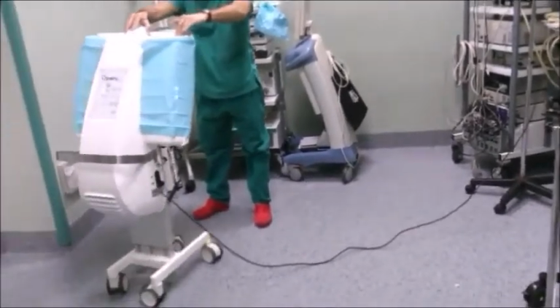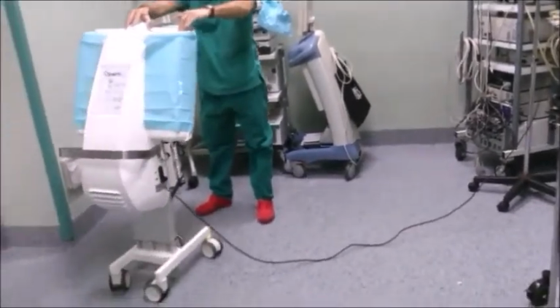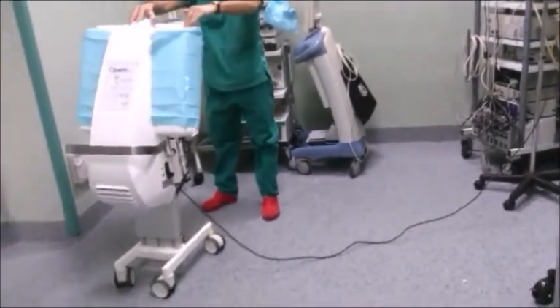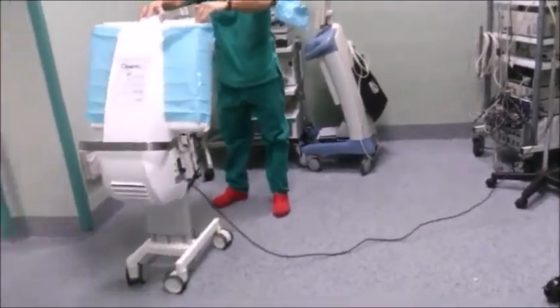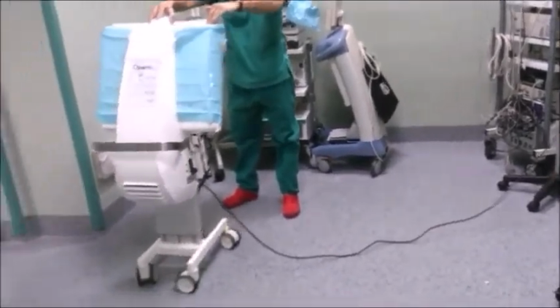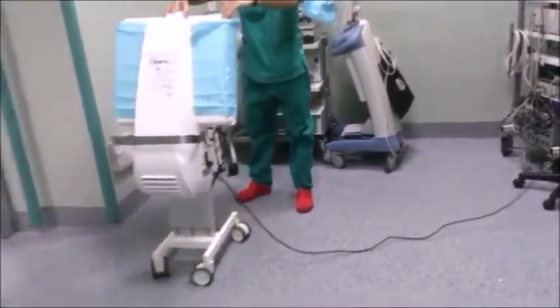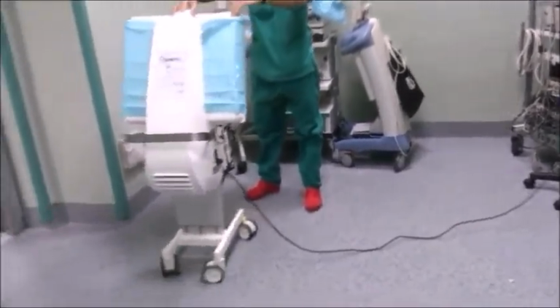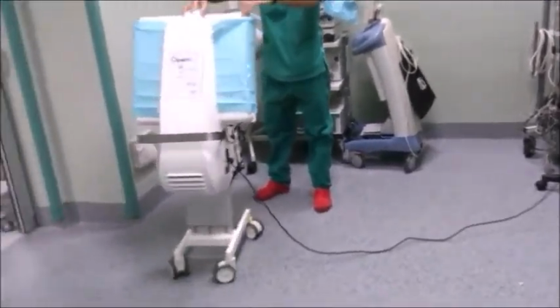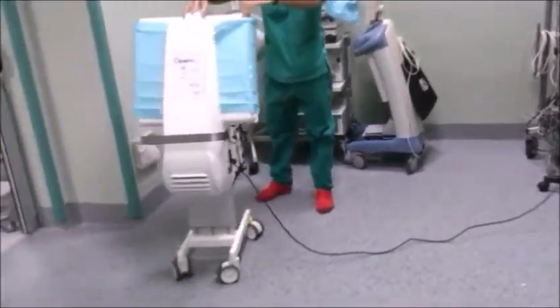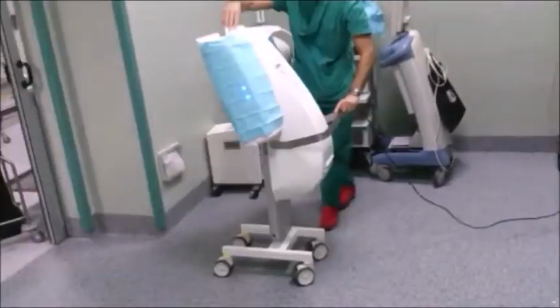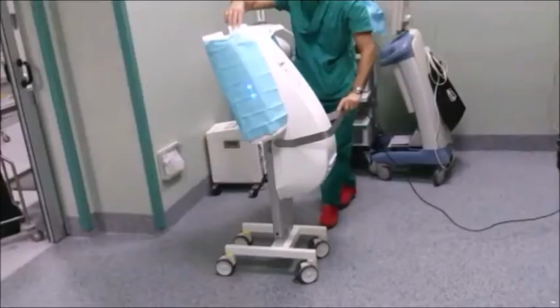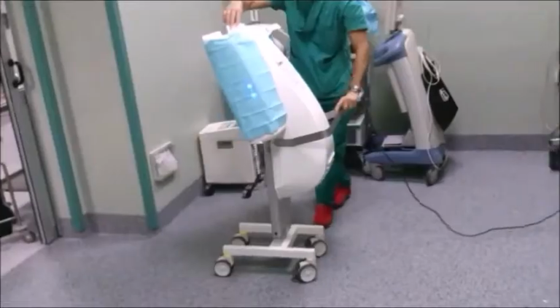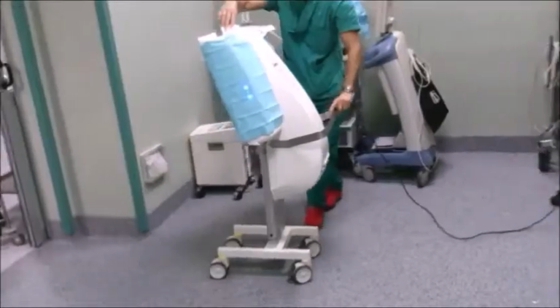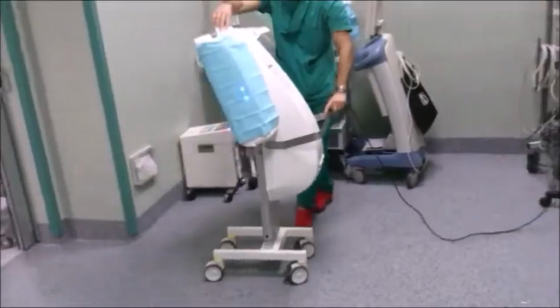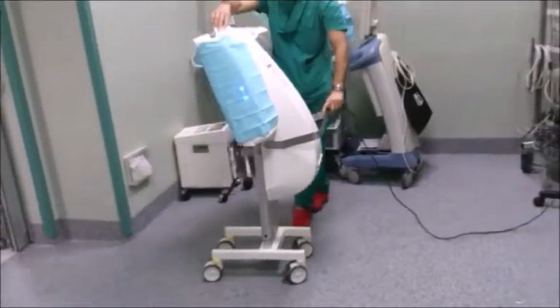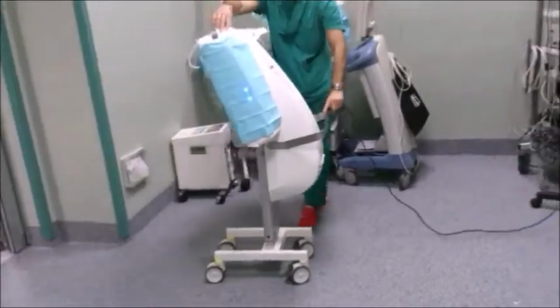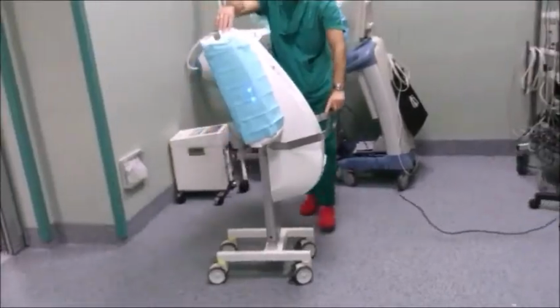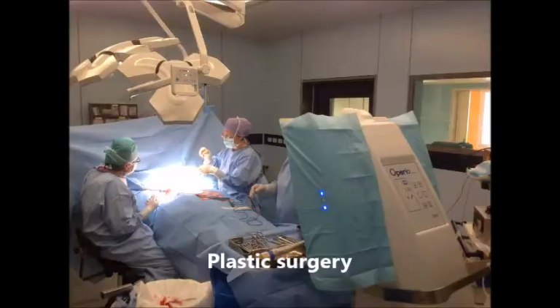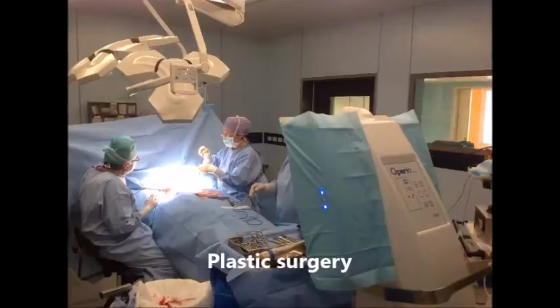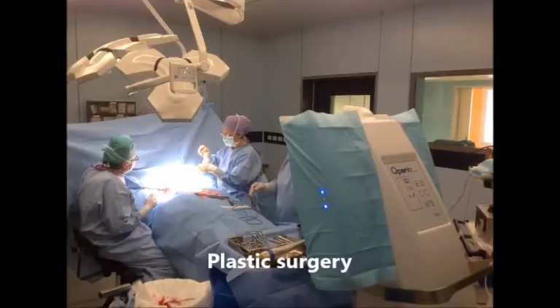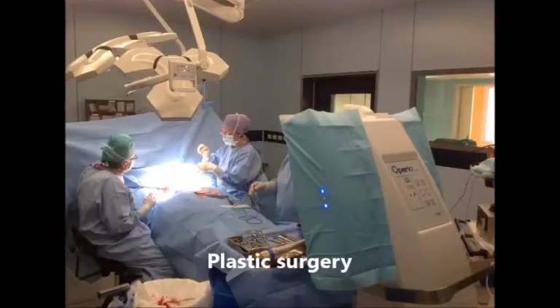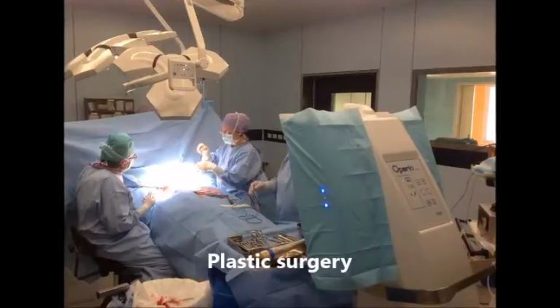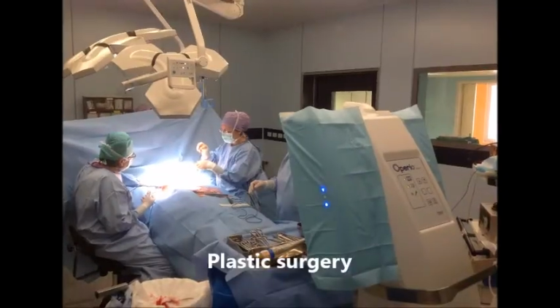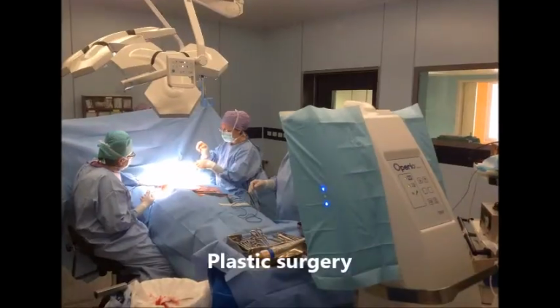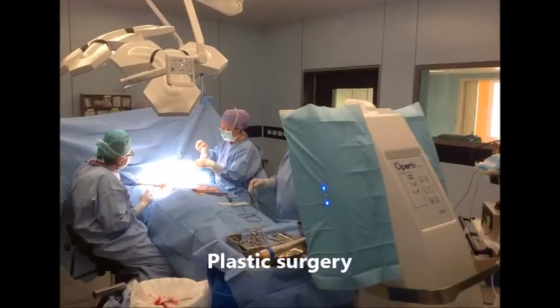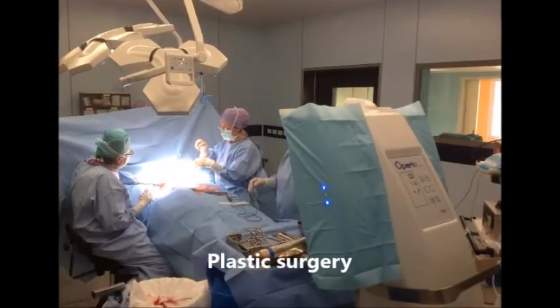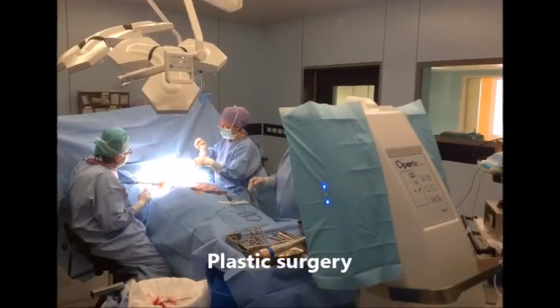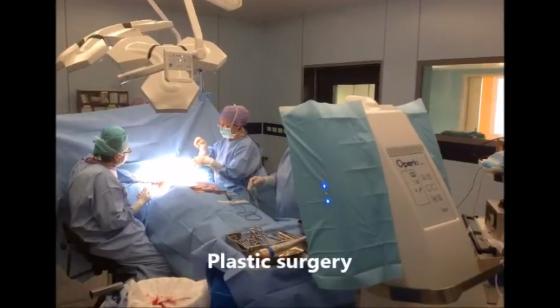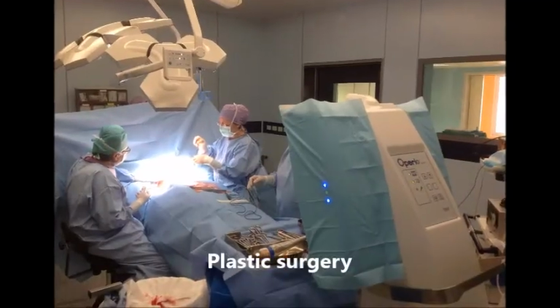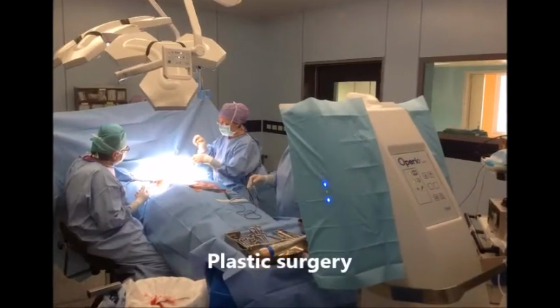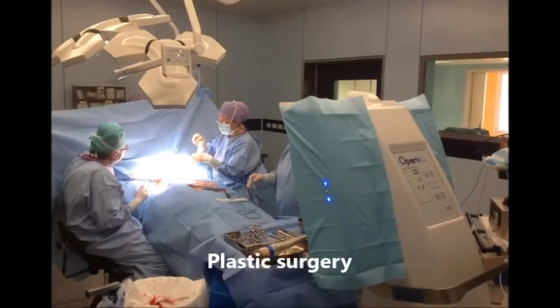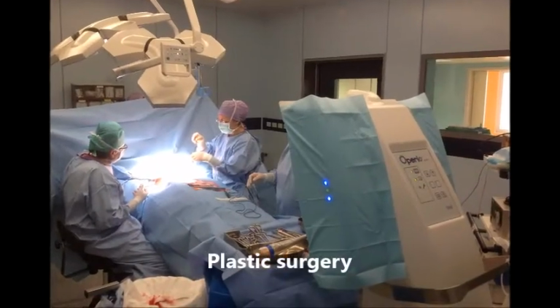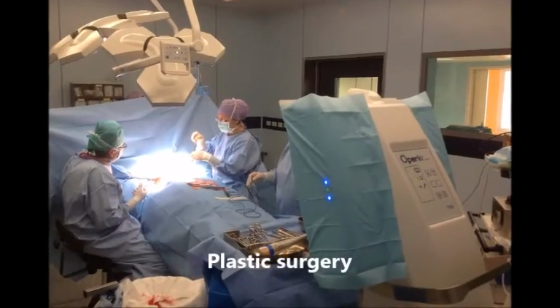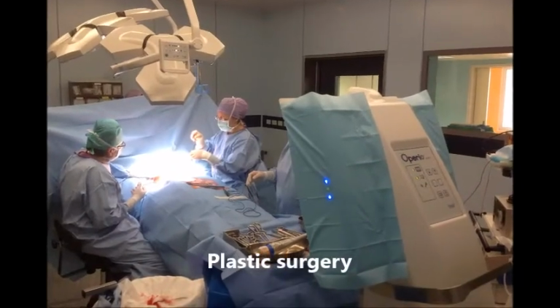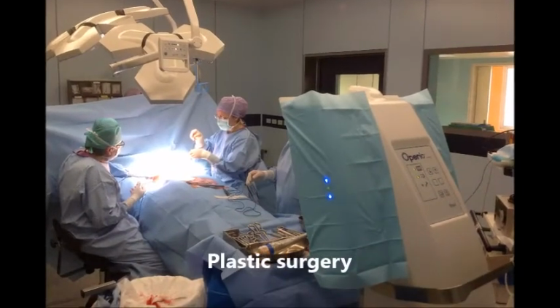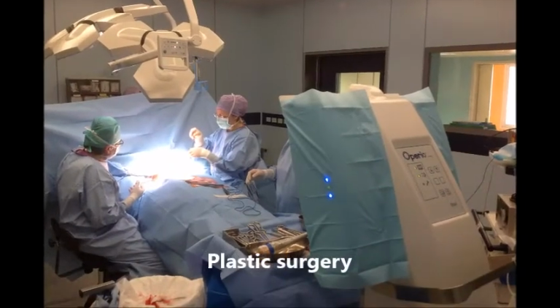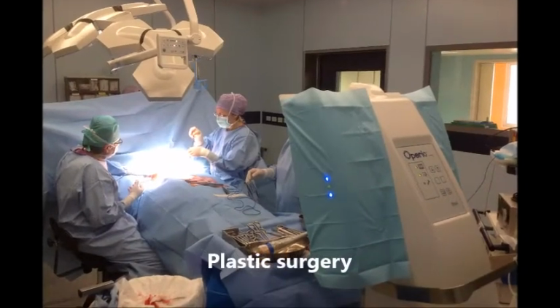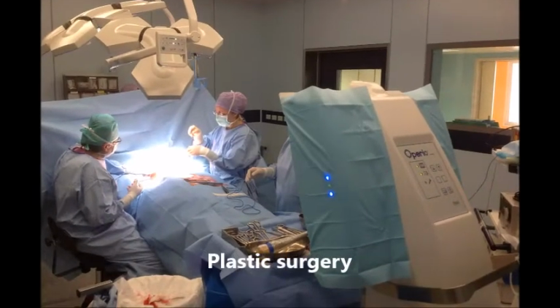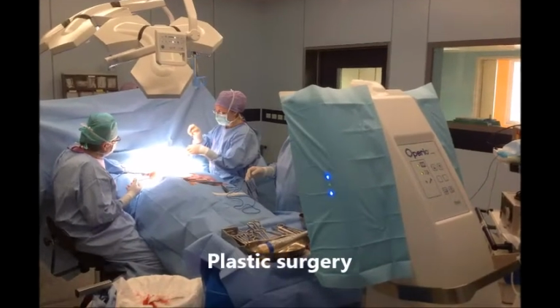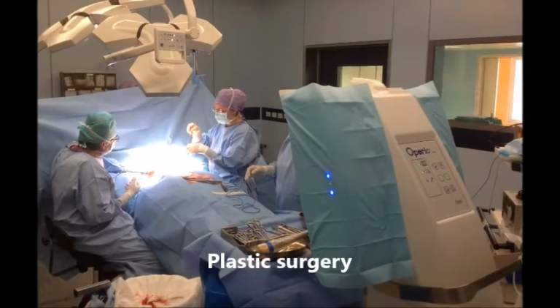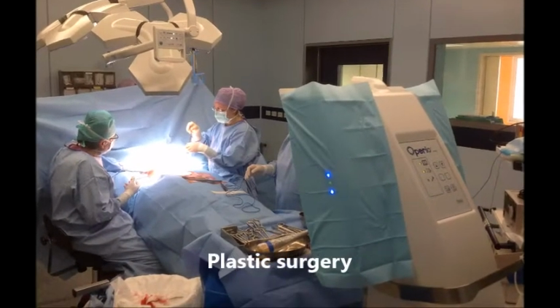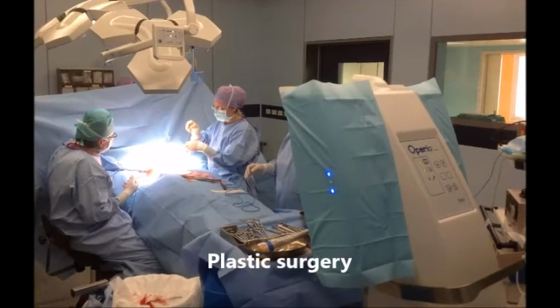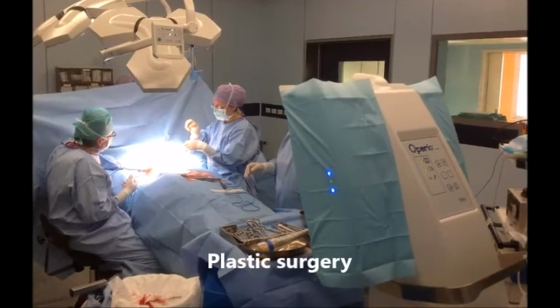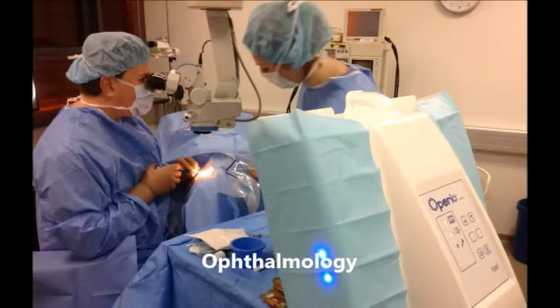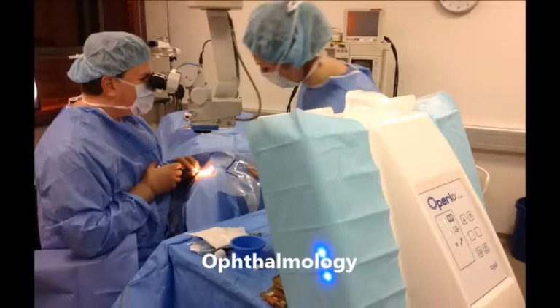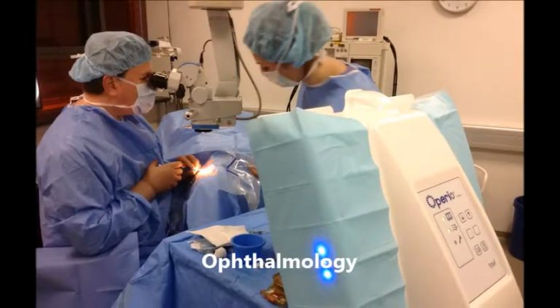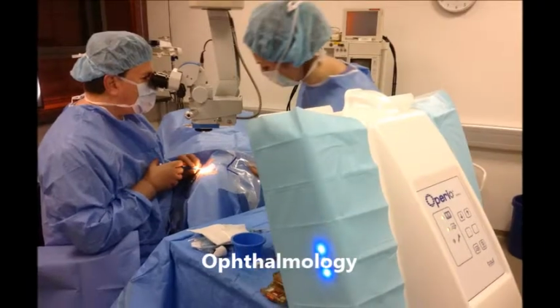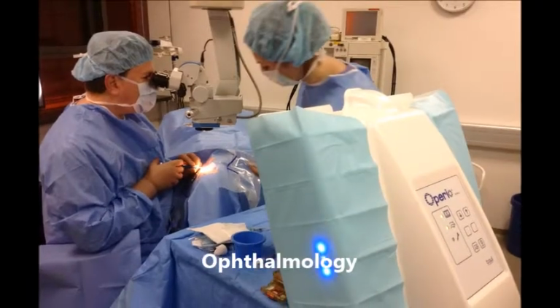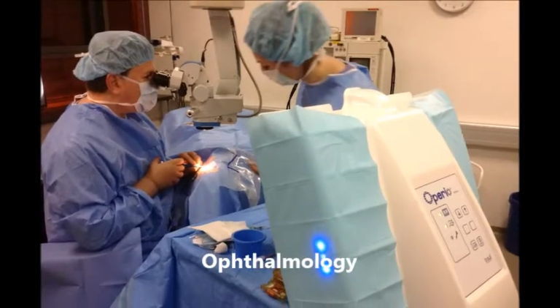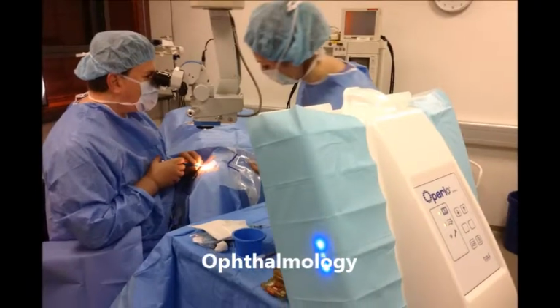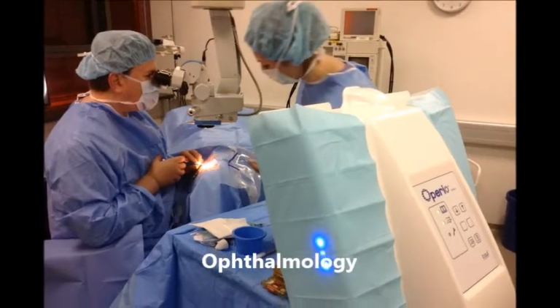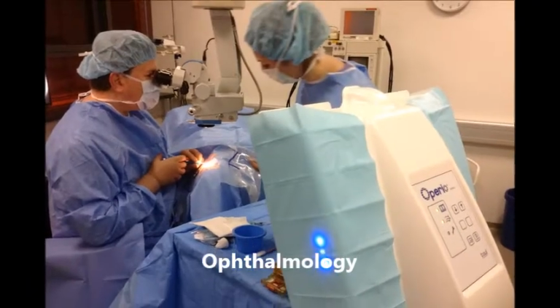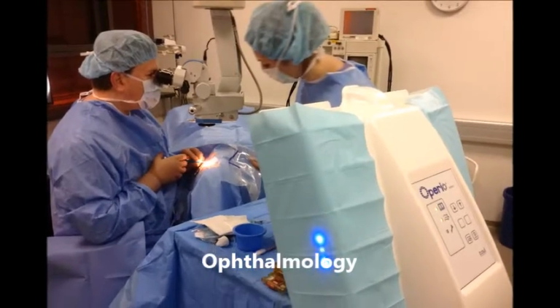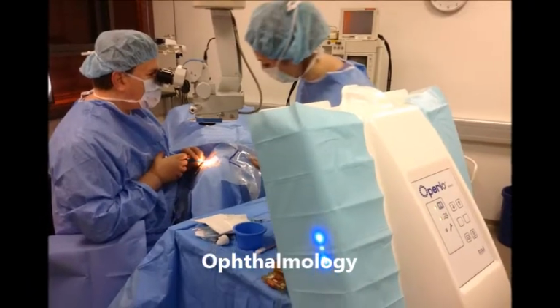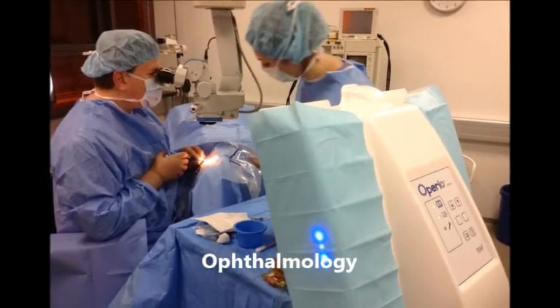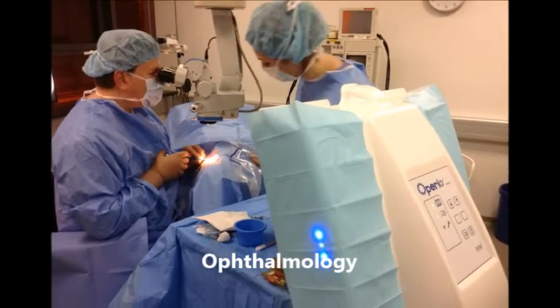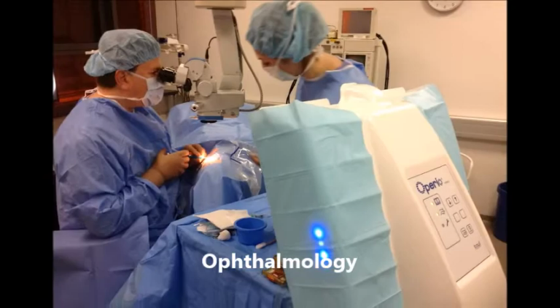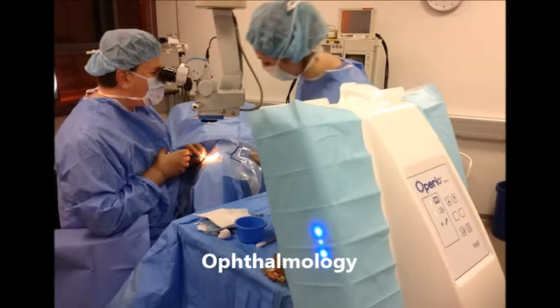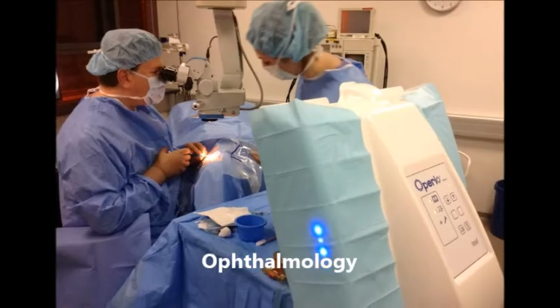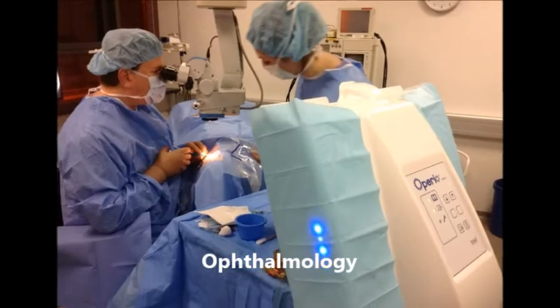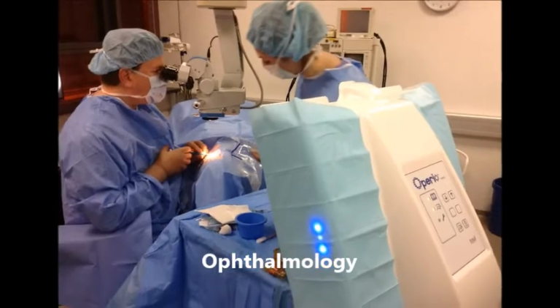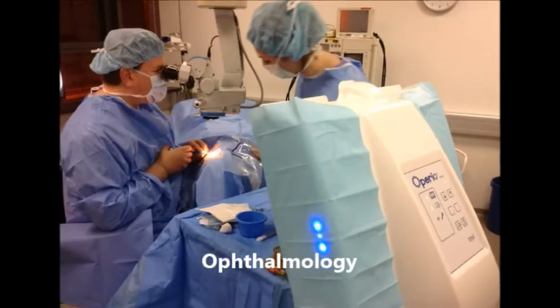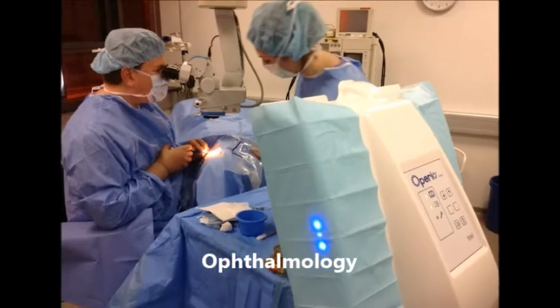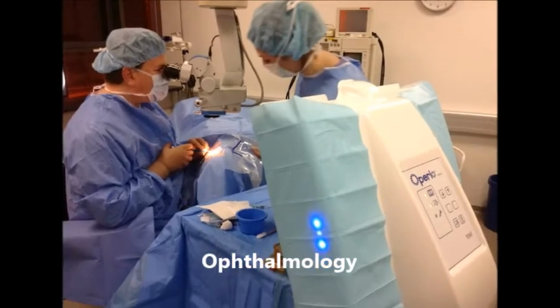It is an ideal system for outpatient surgery, cosmetic surgery, ophthalmology, intravitreal injections, and more.